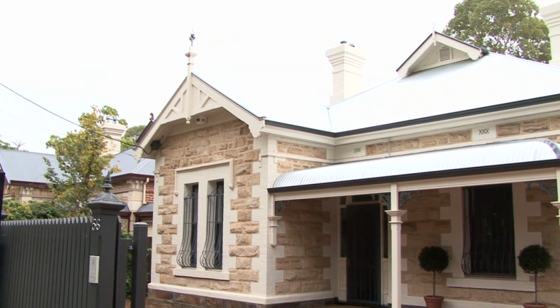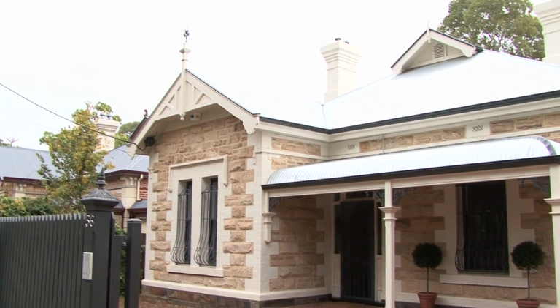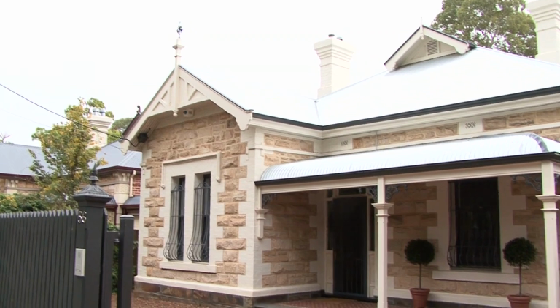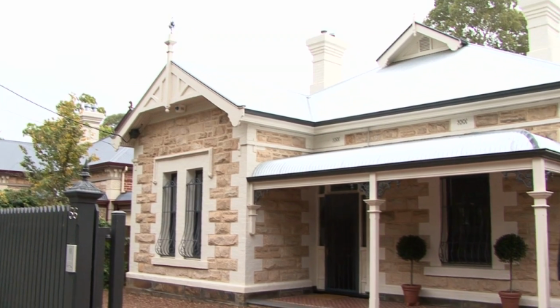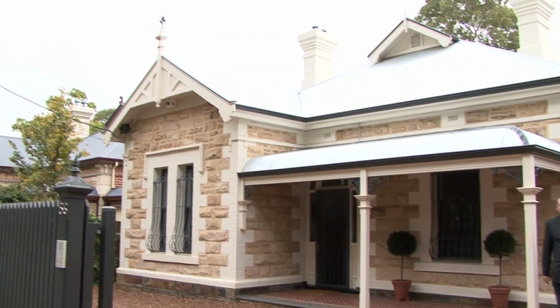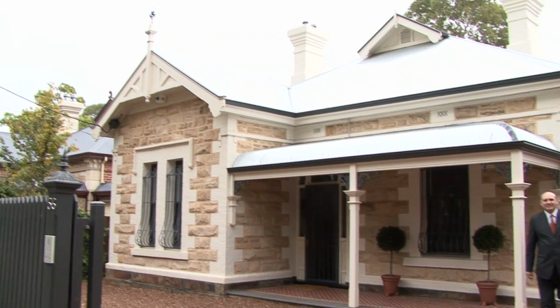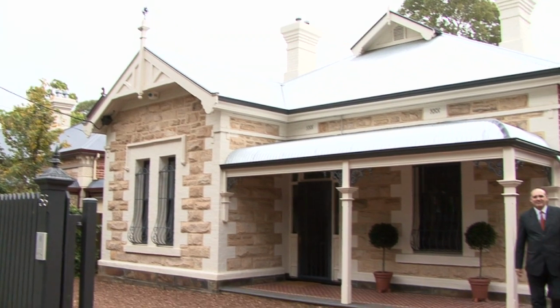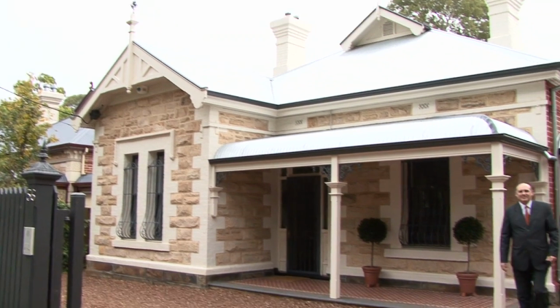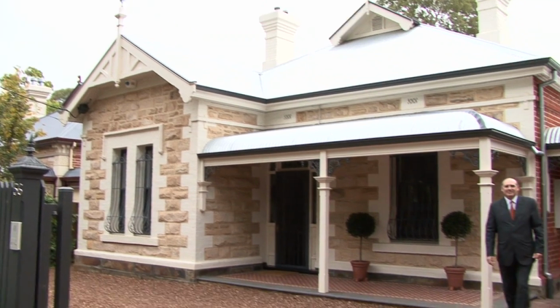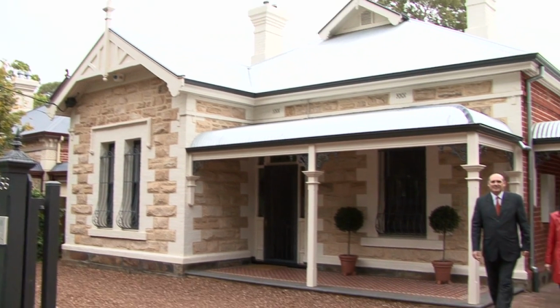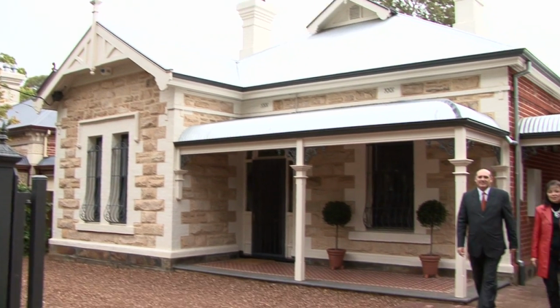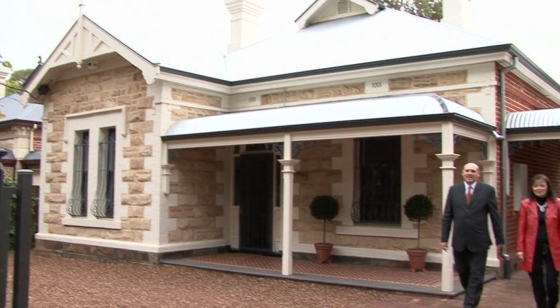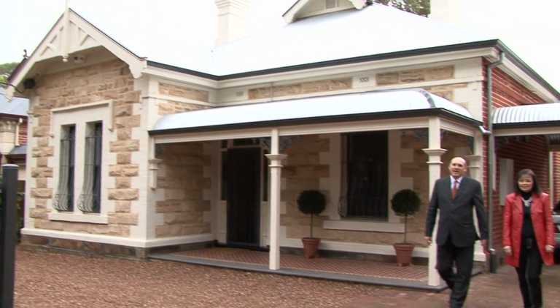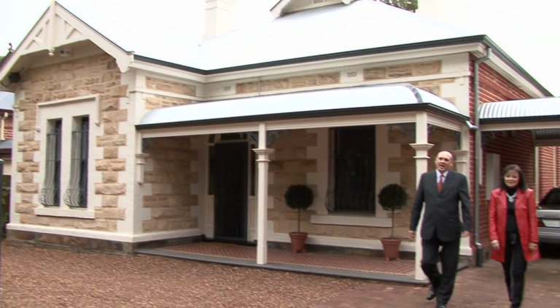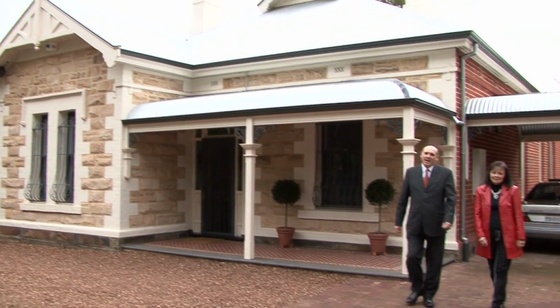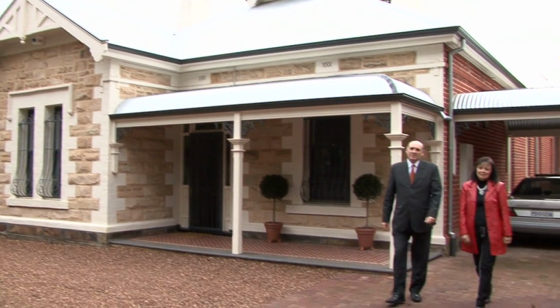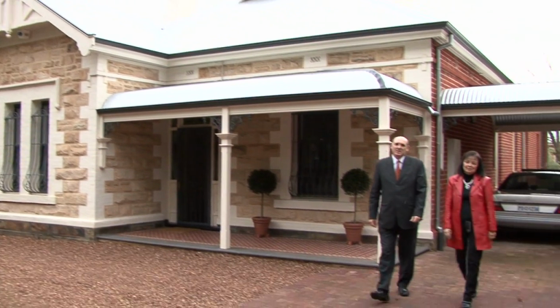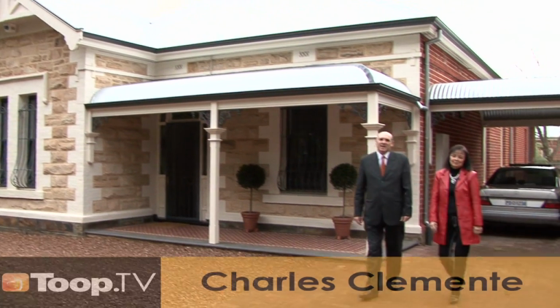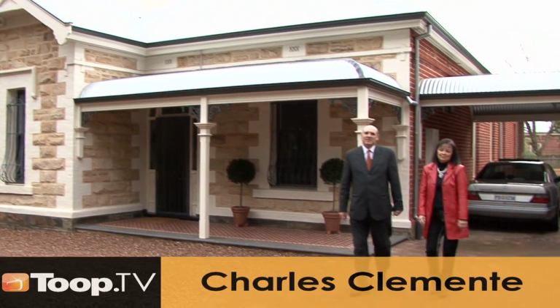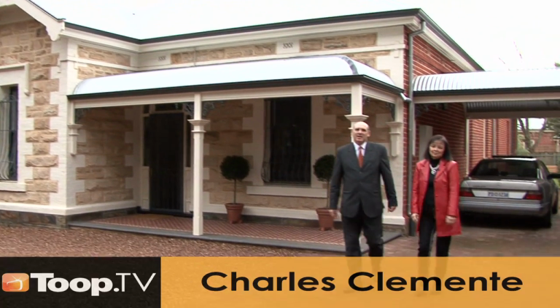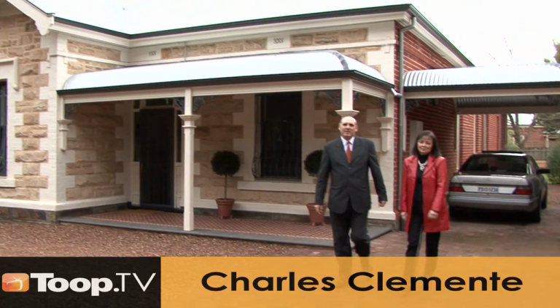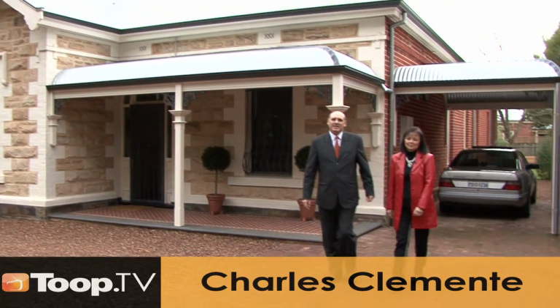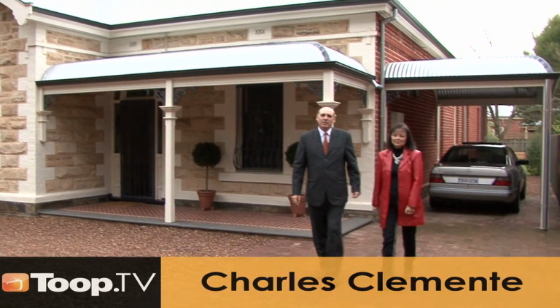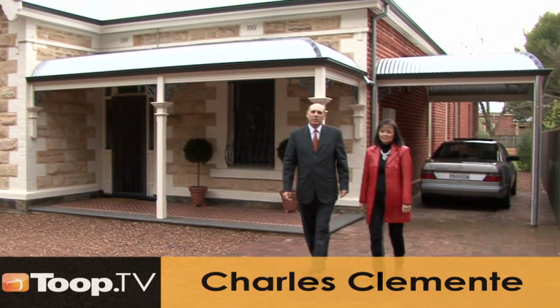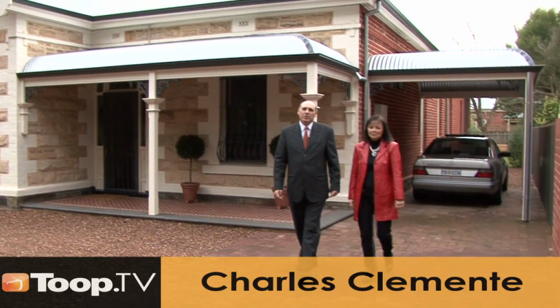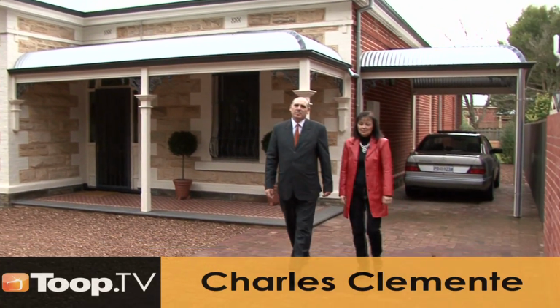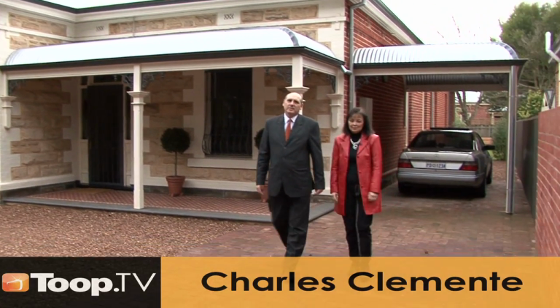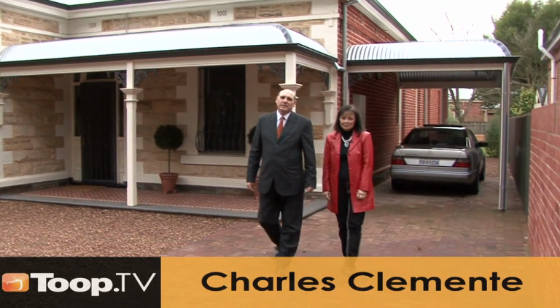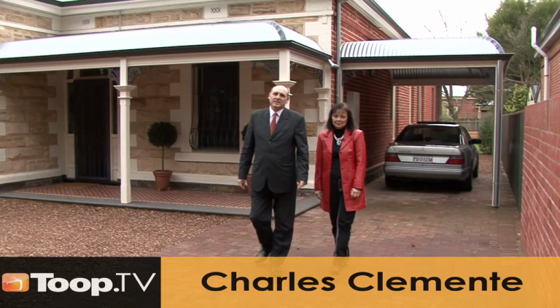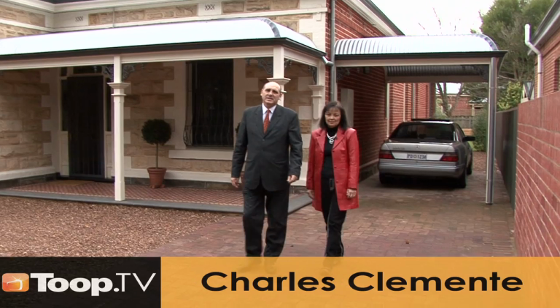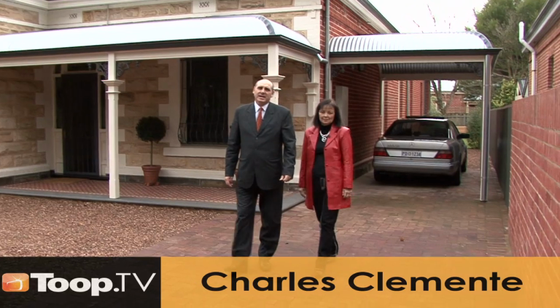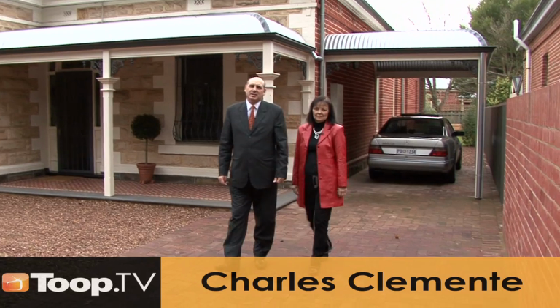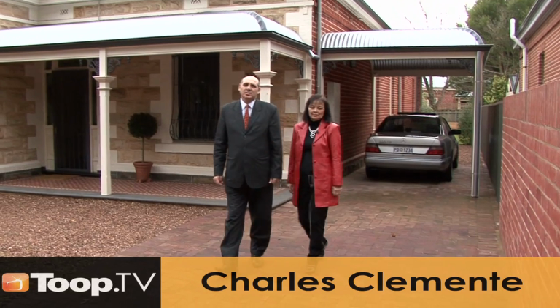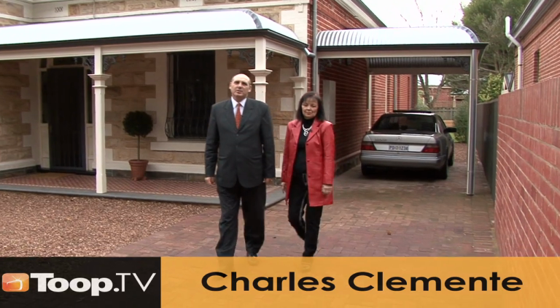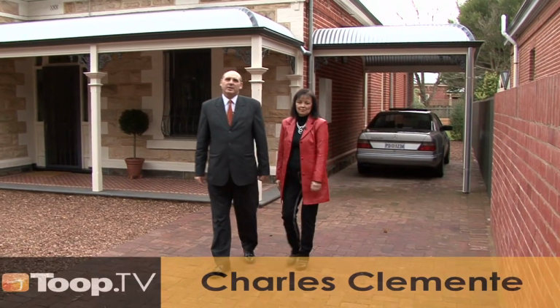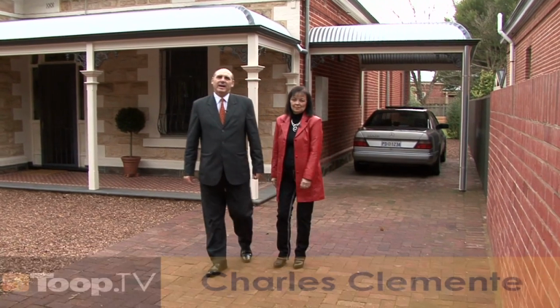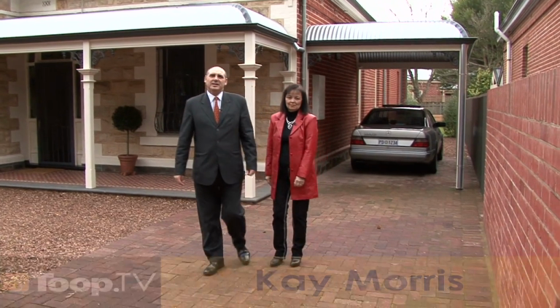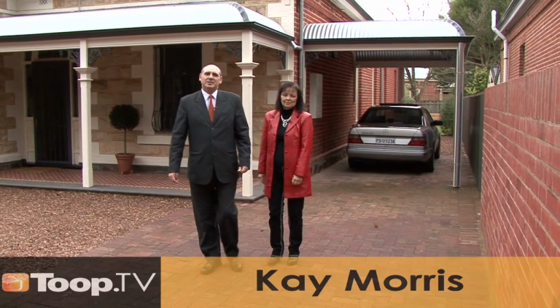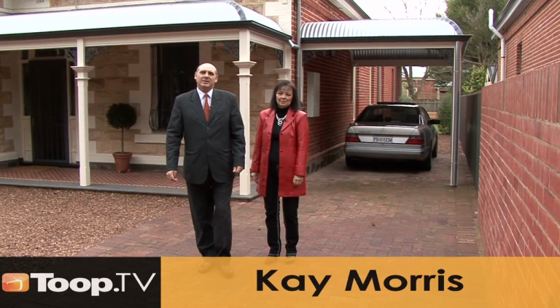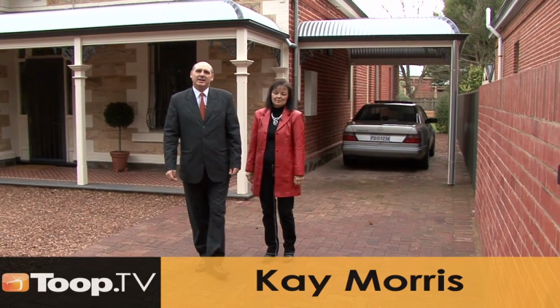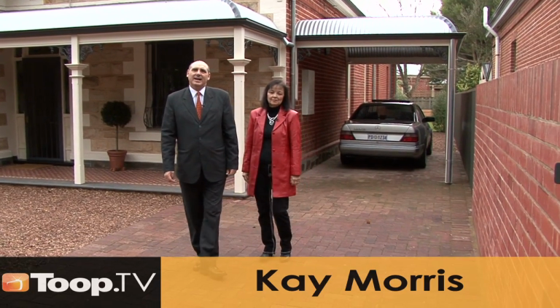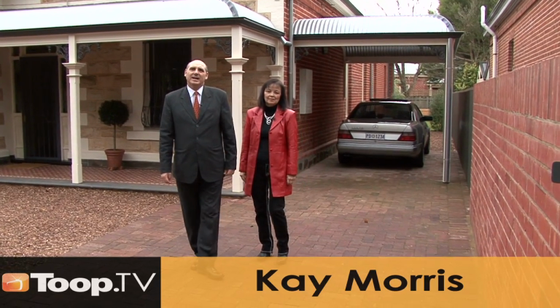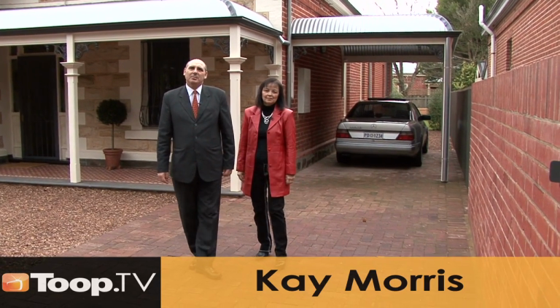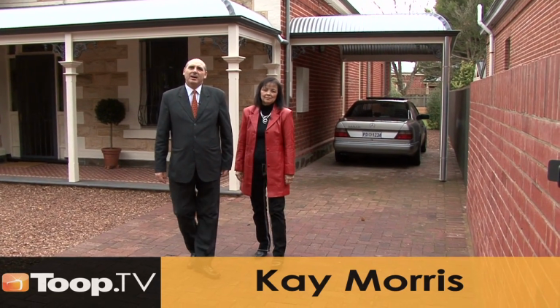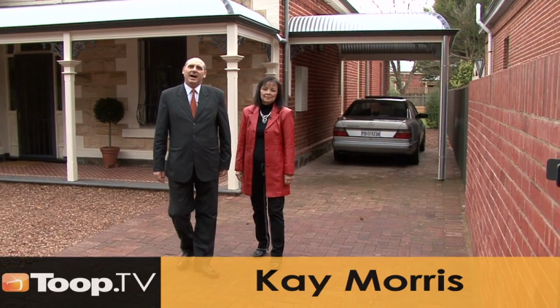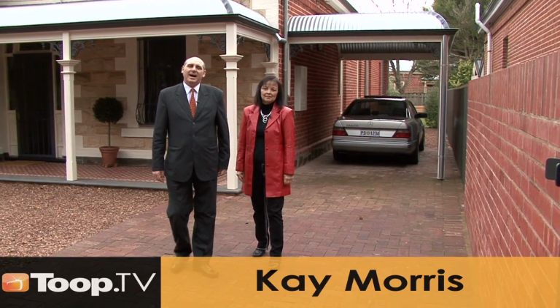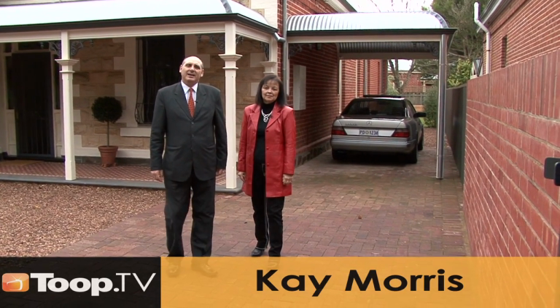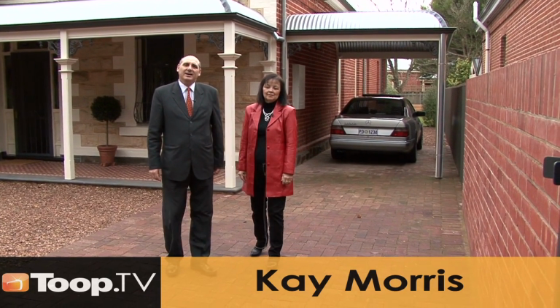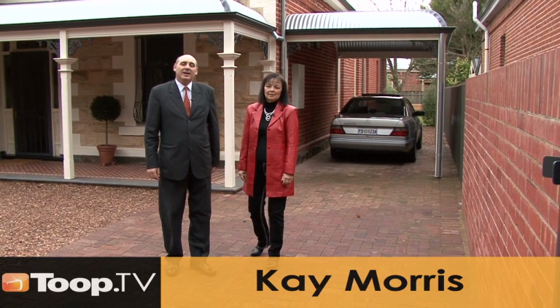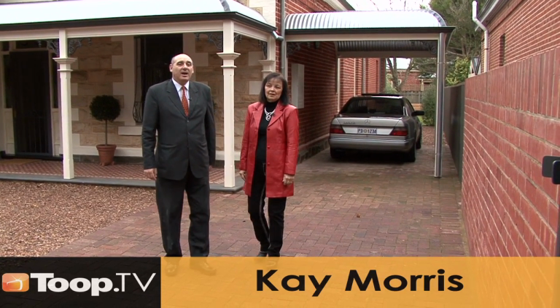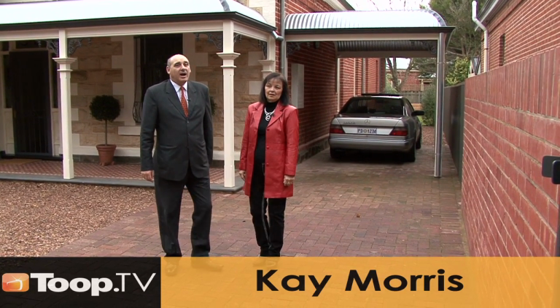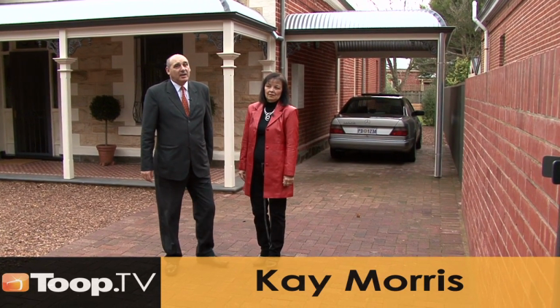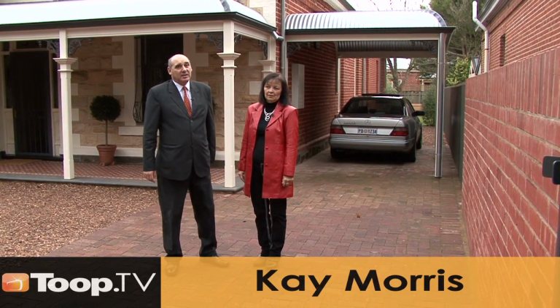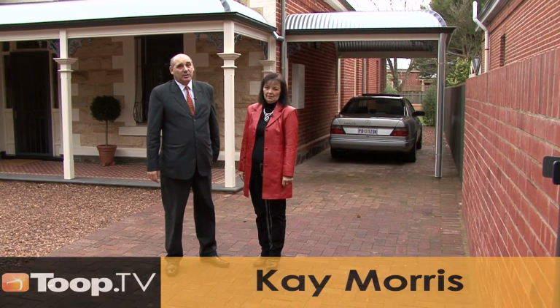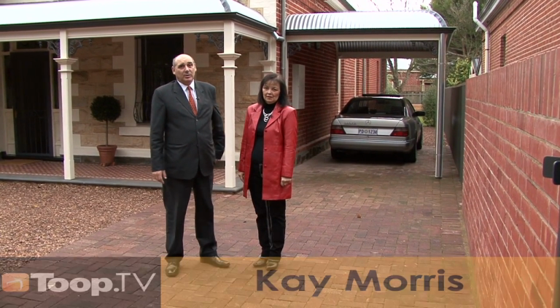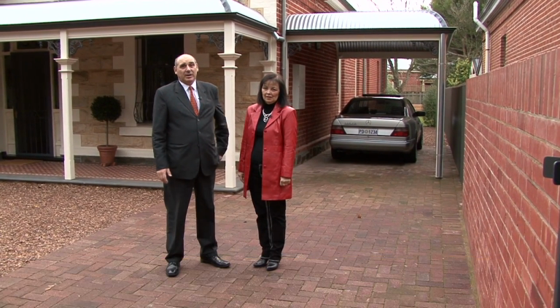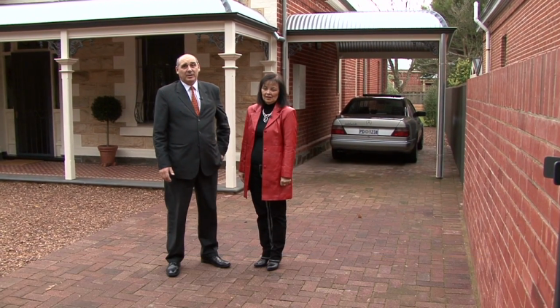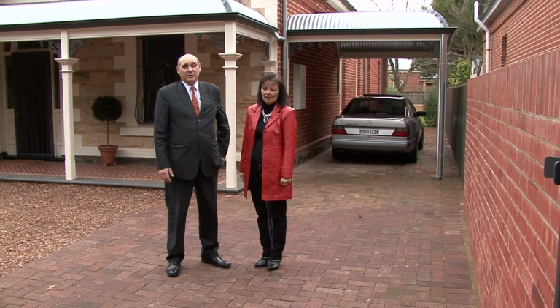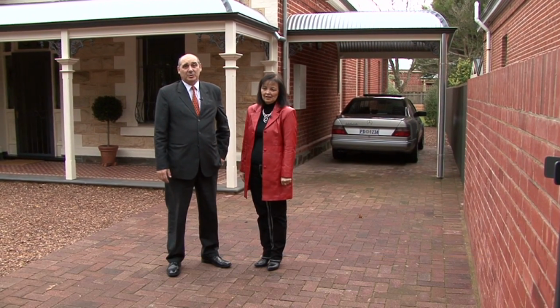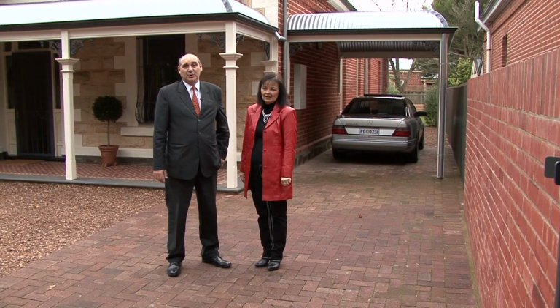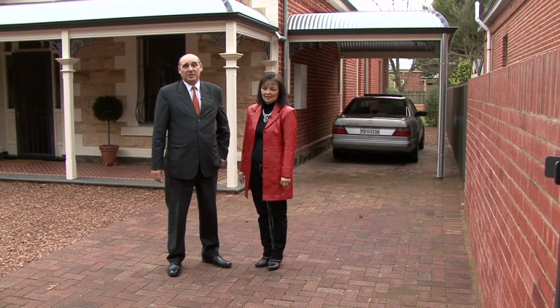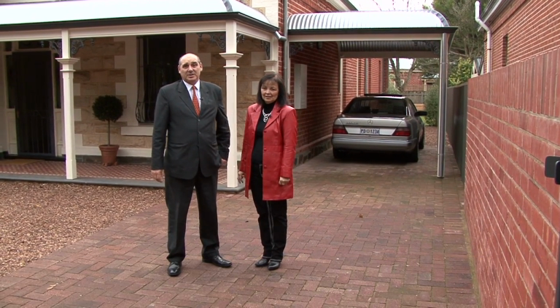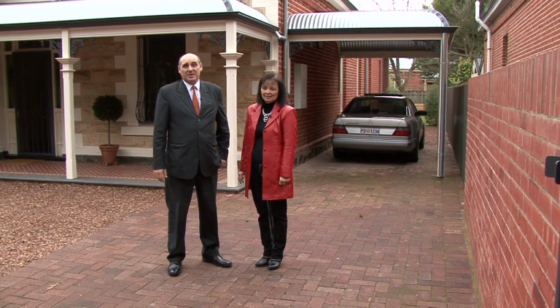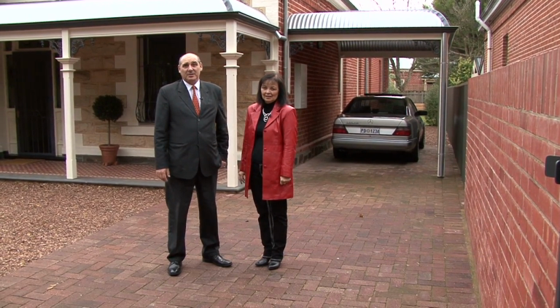Hi, I'm Kay Morris. I'm Charles Clemente. Welcome to 56 Northgate Street at Unley Park. I think you're really going to enjoy this home.